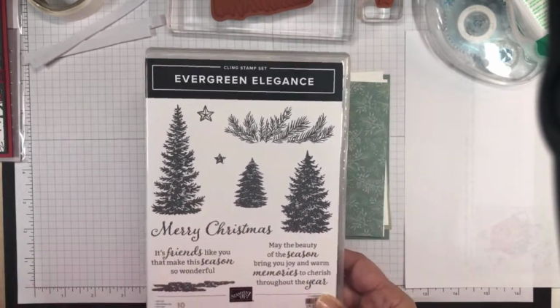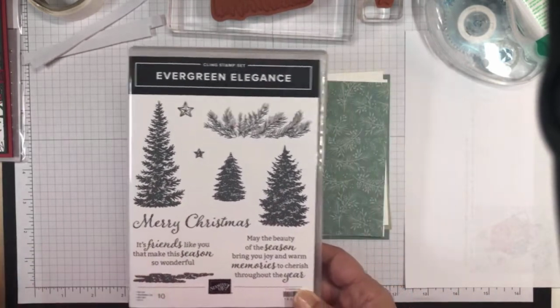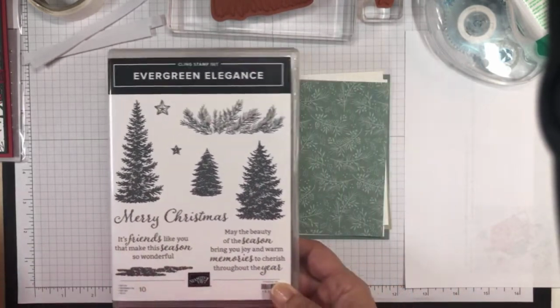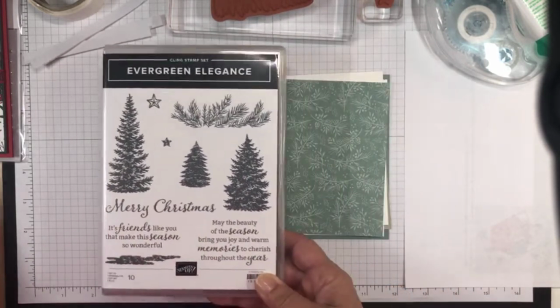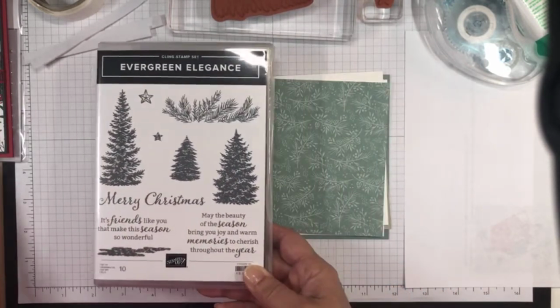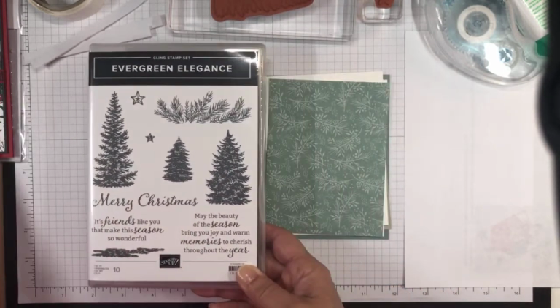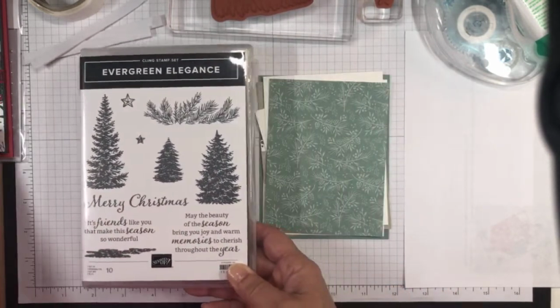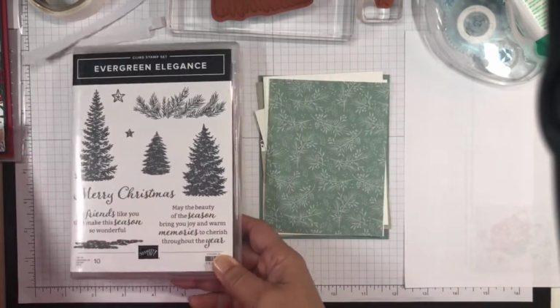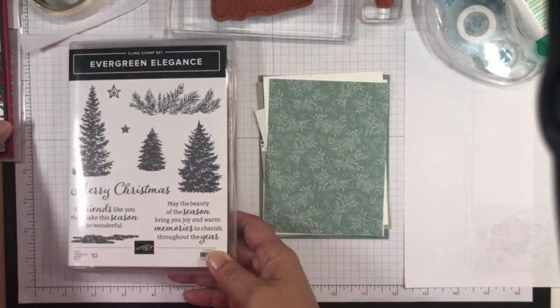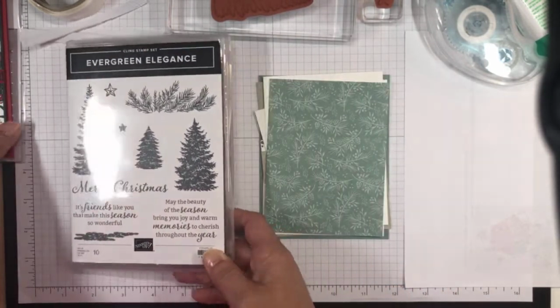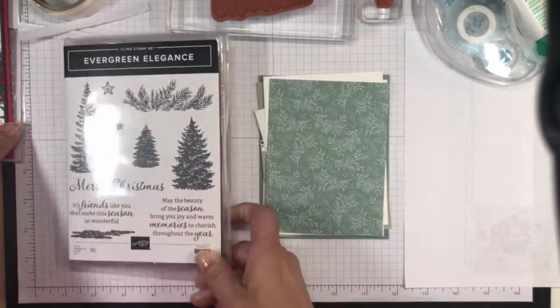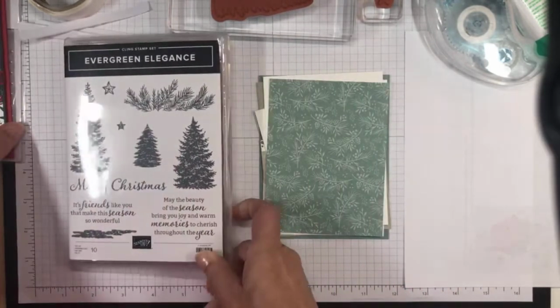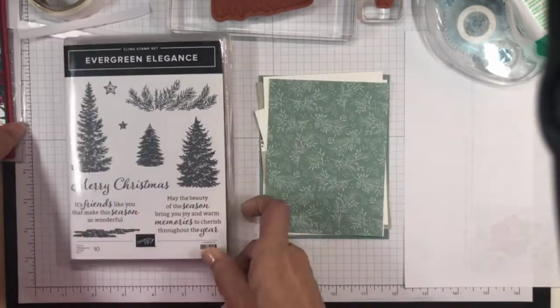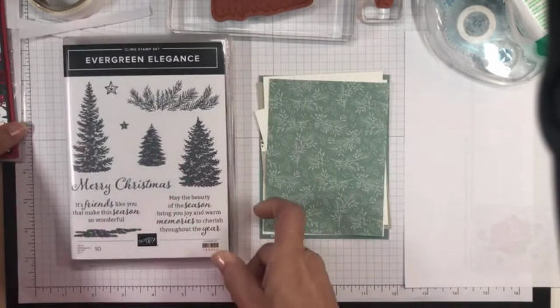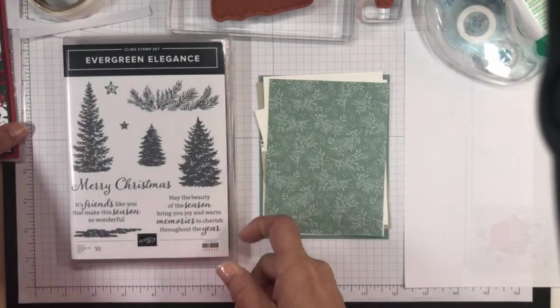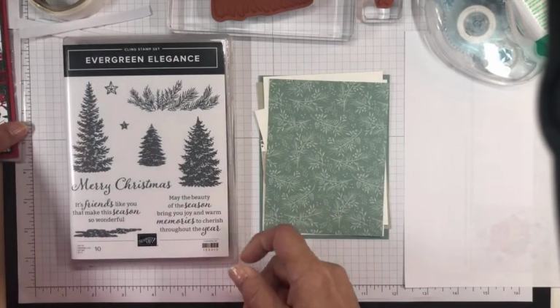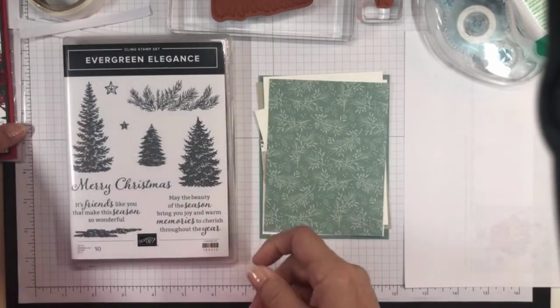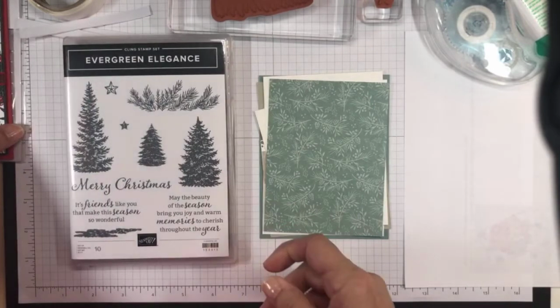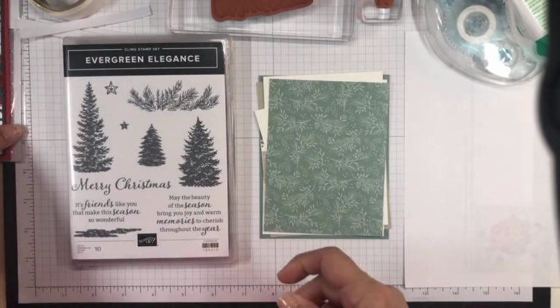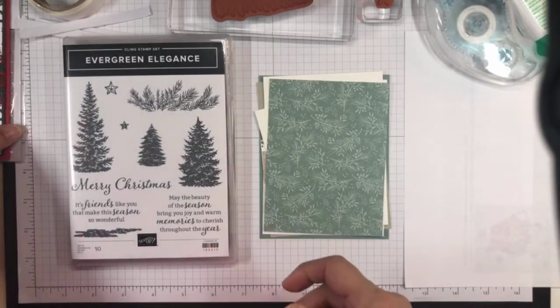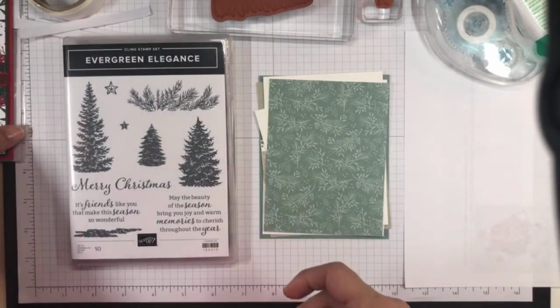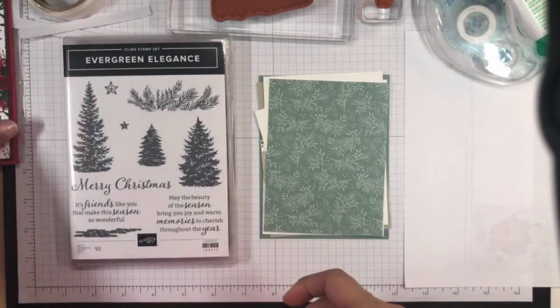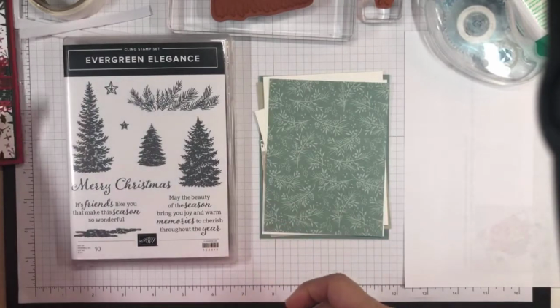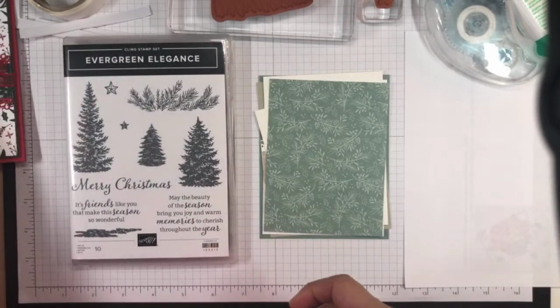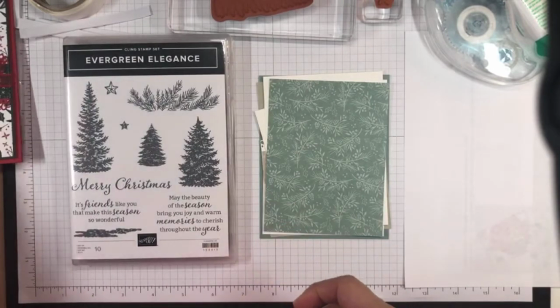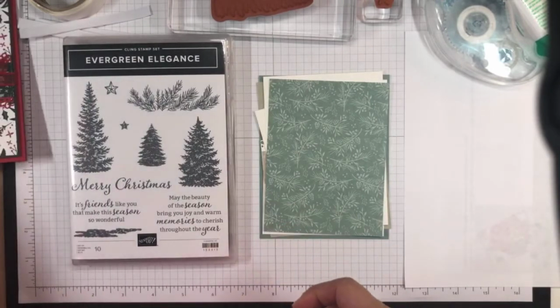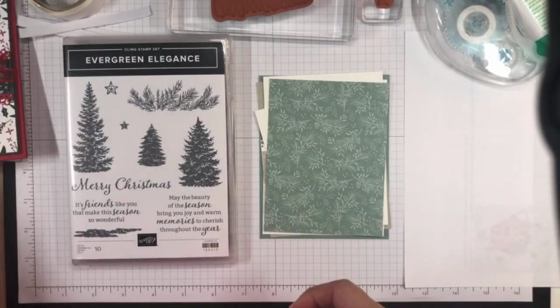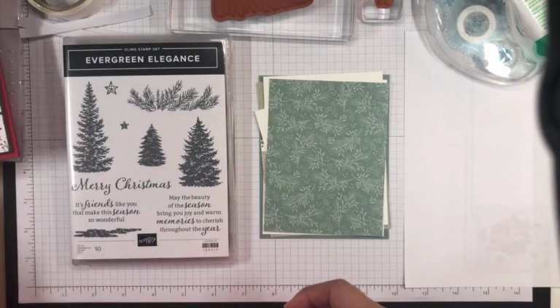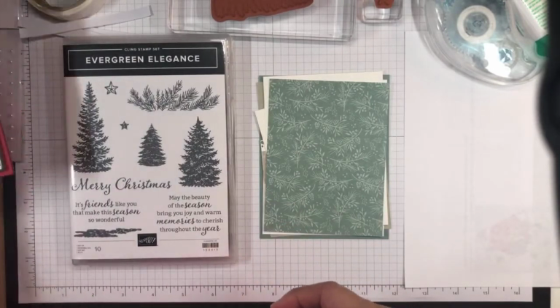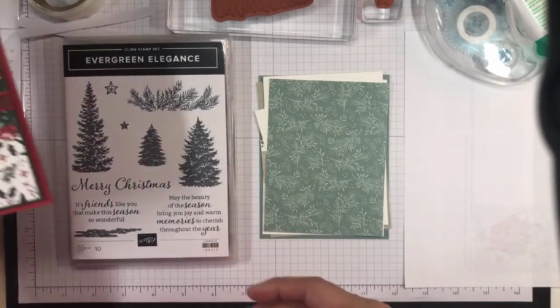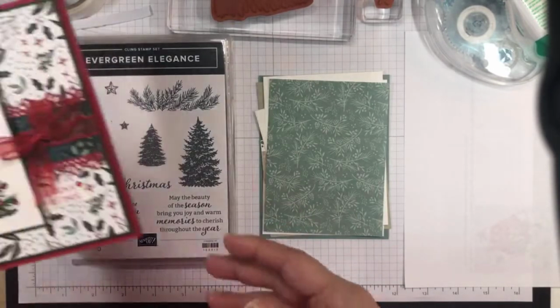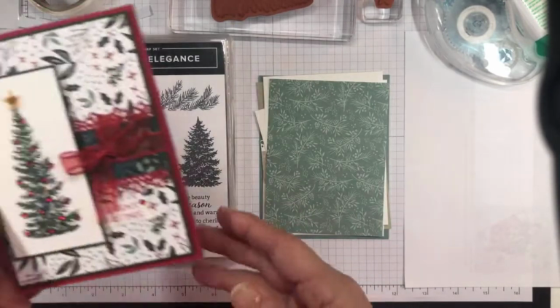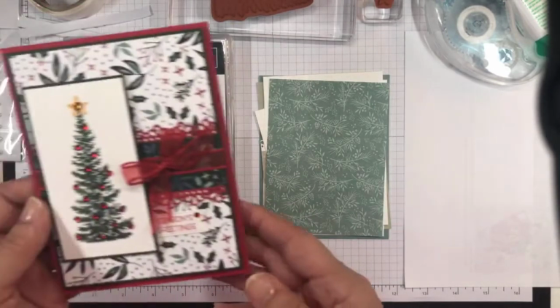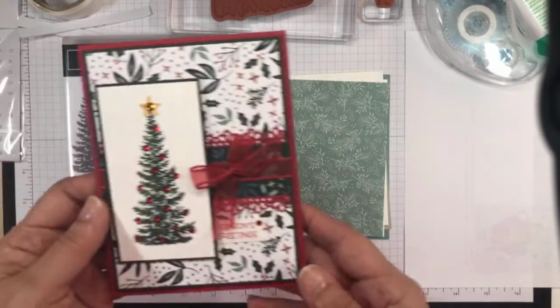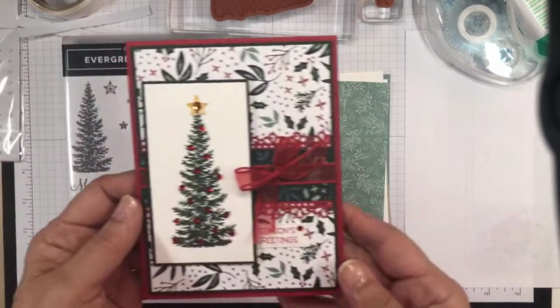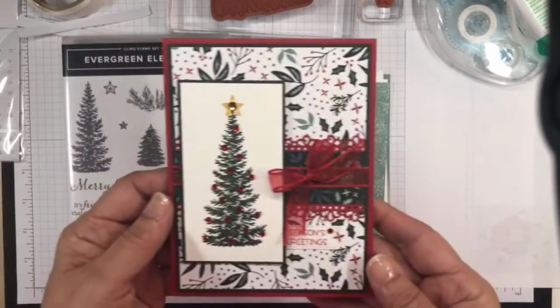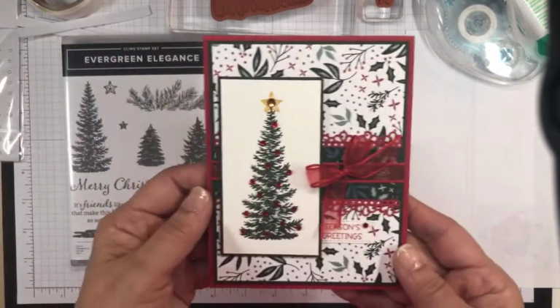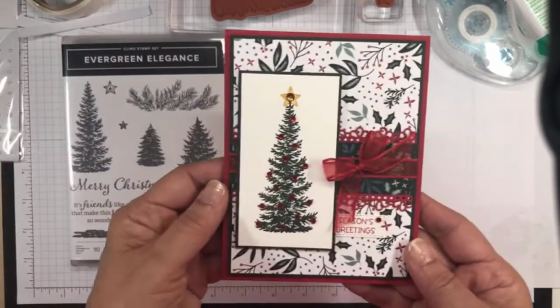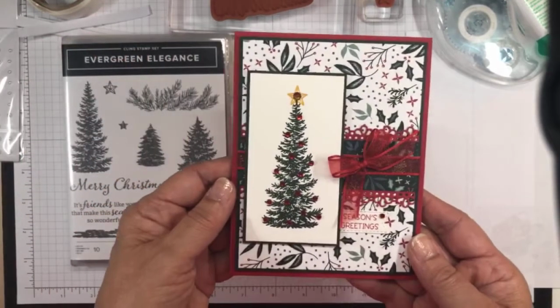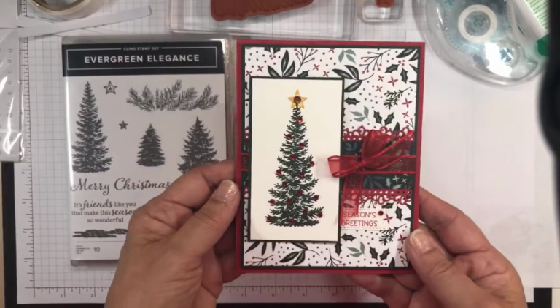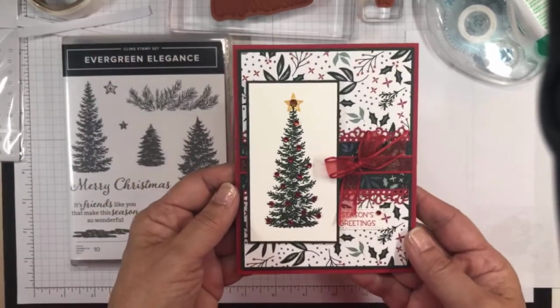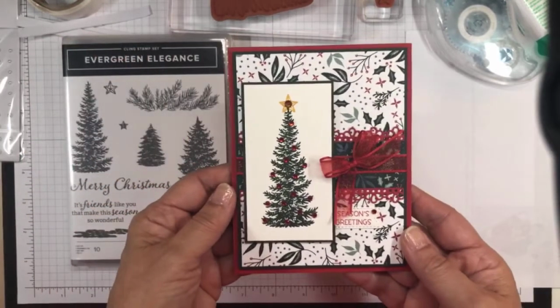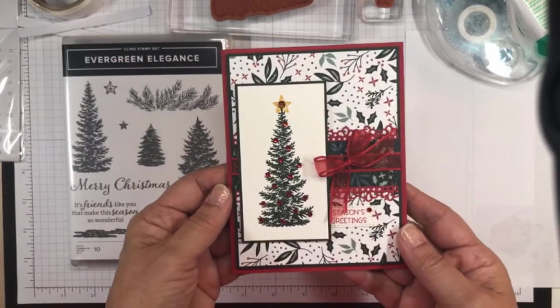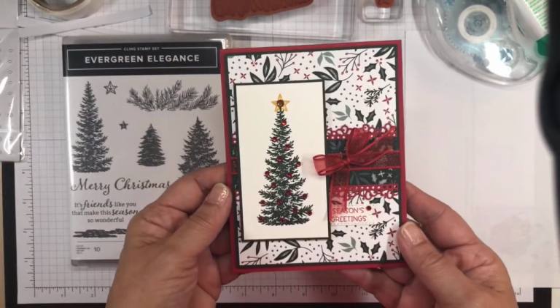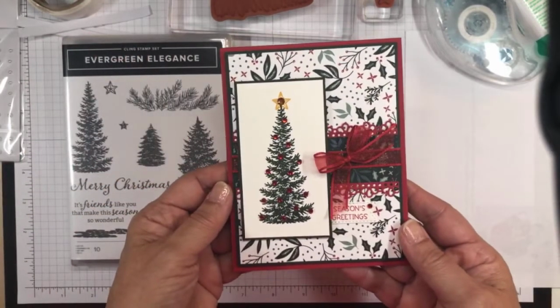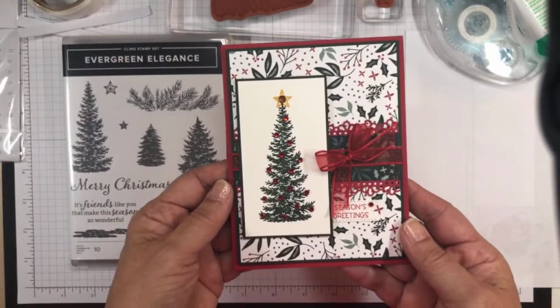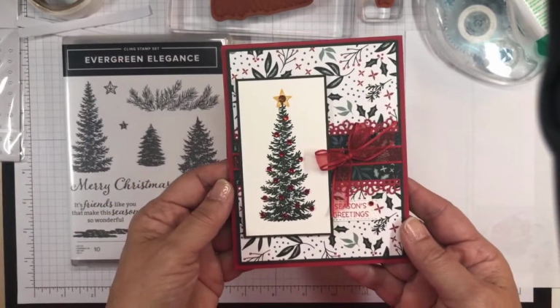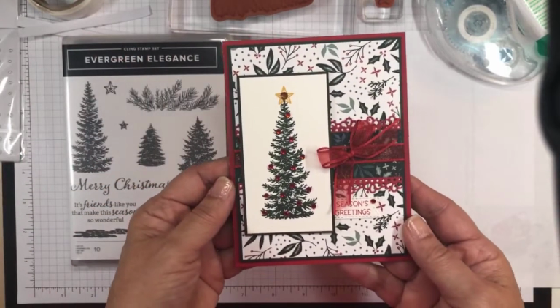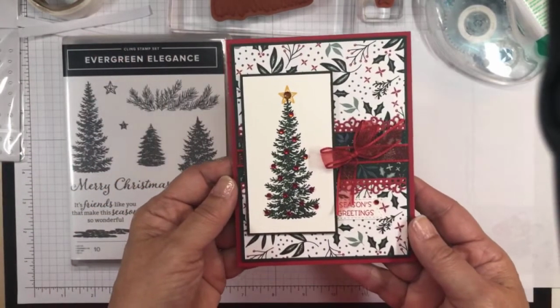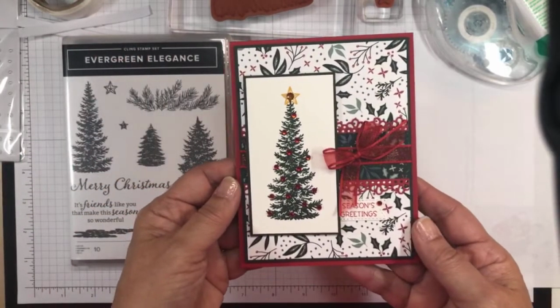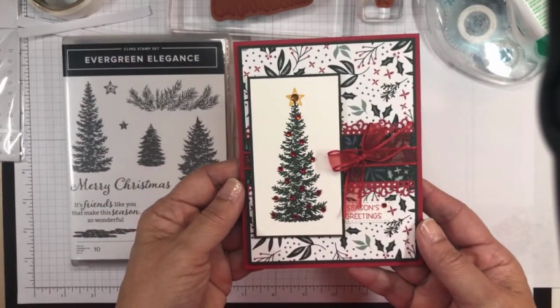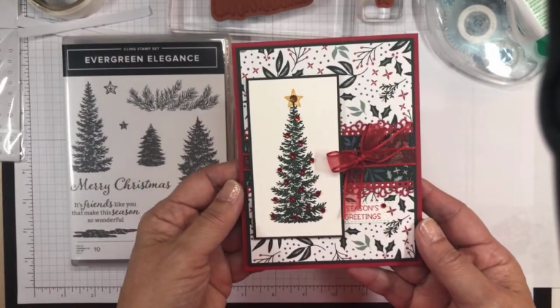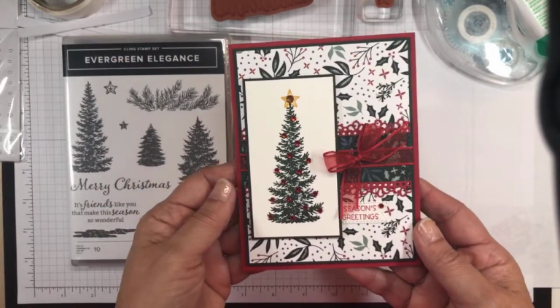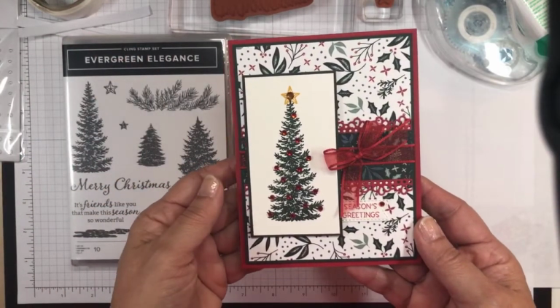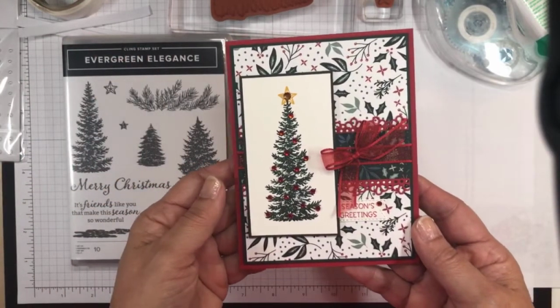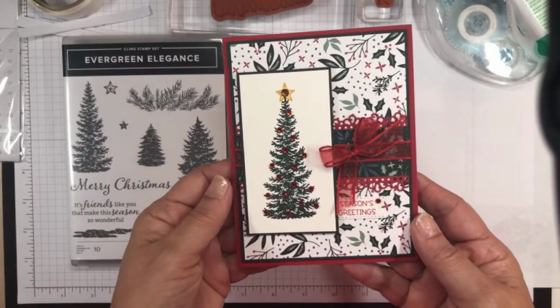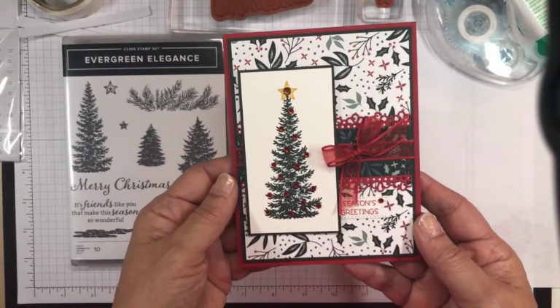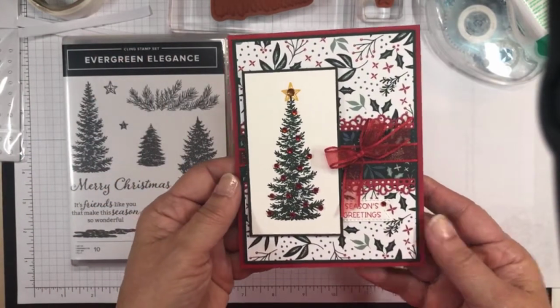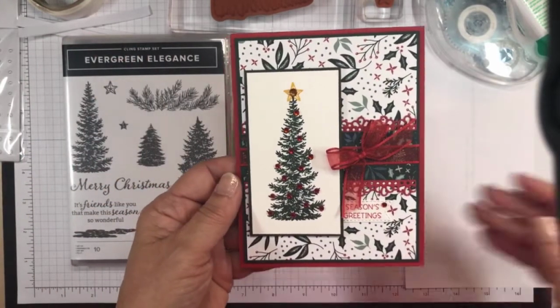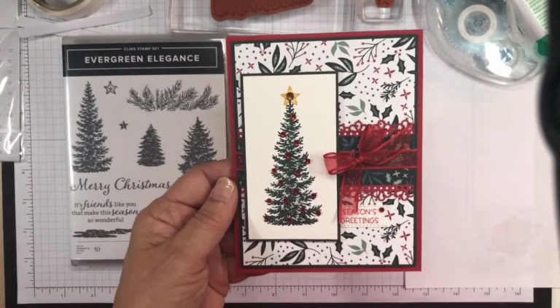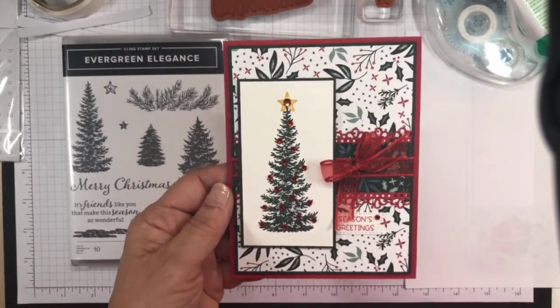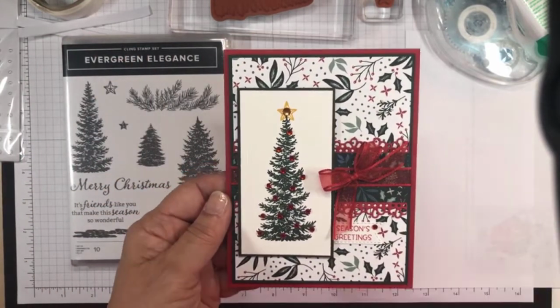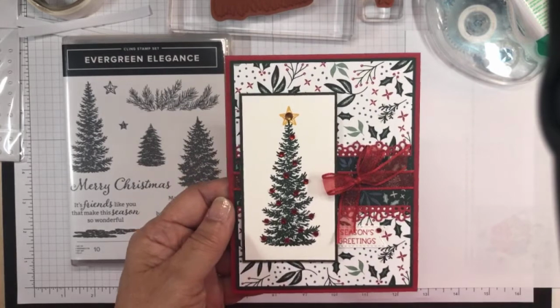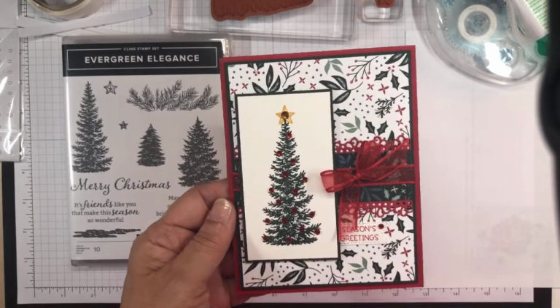In my blog post this morning, I had made this card.